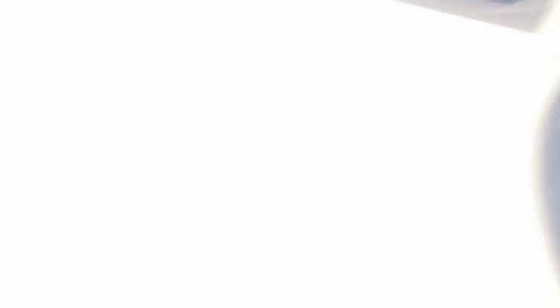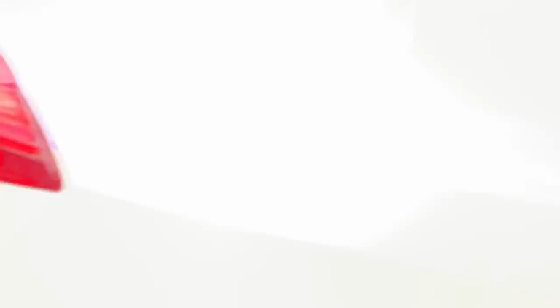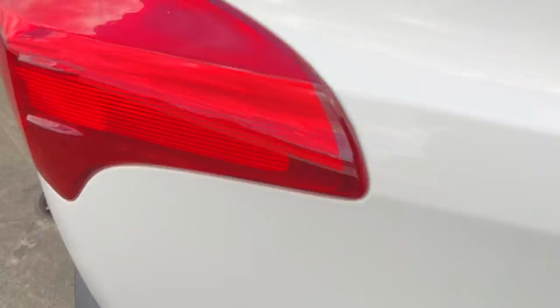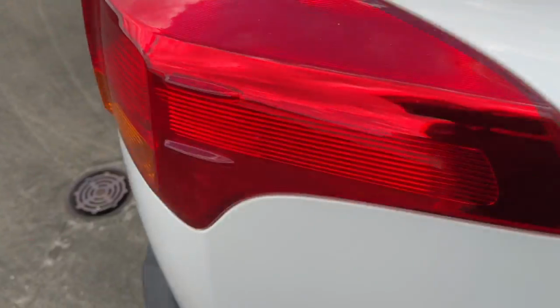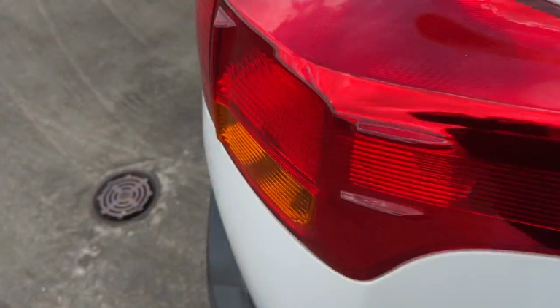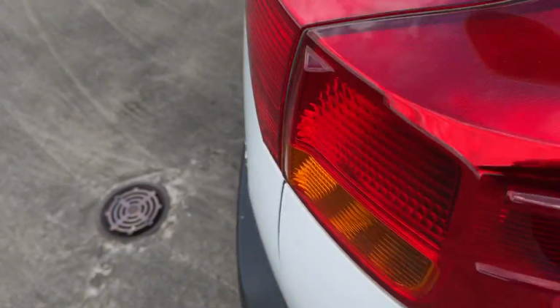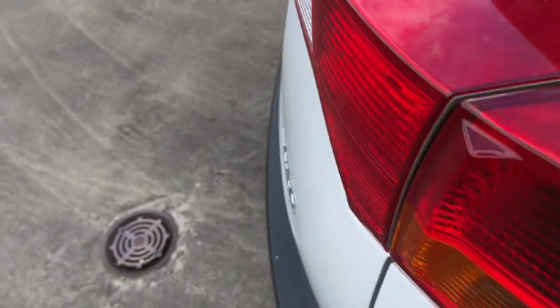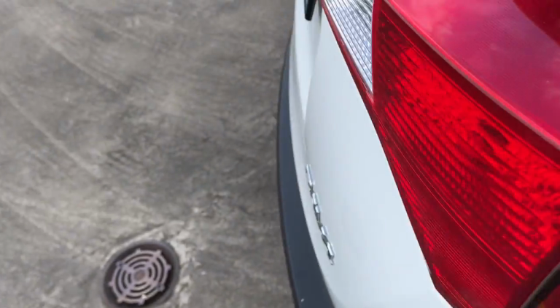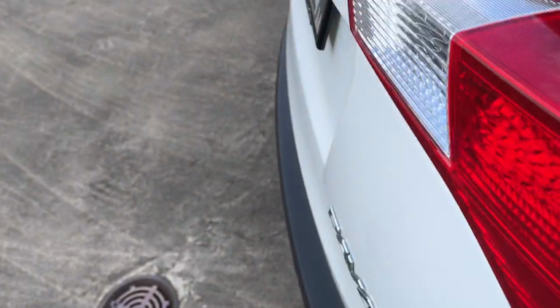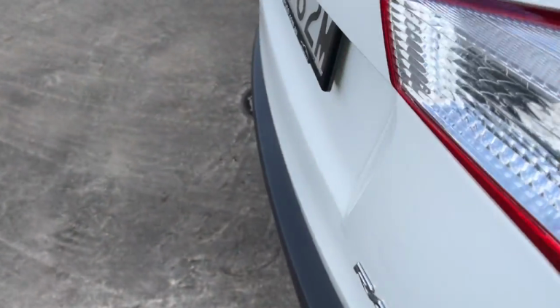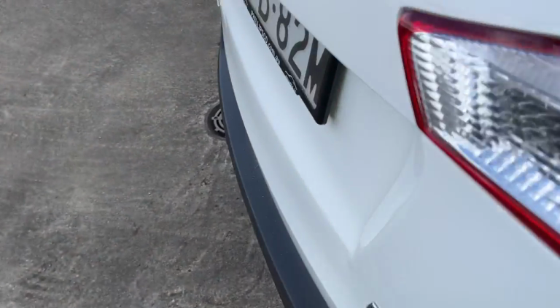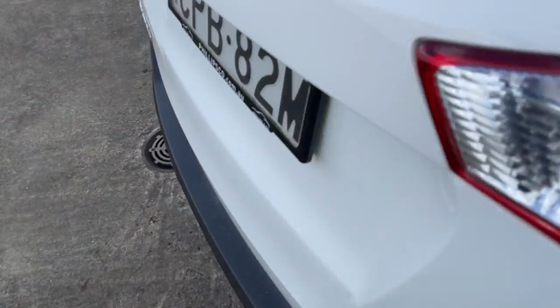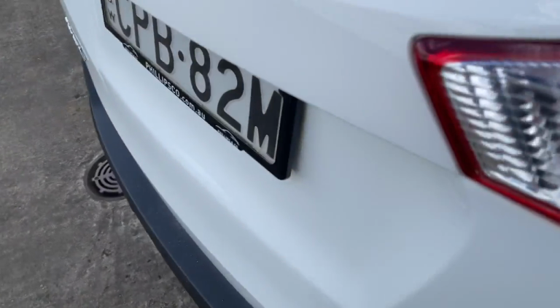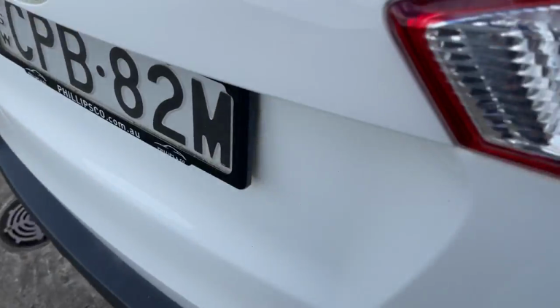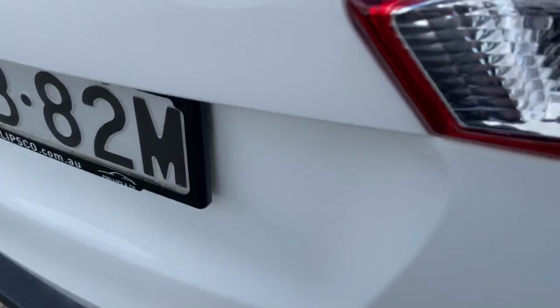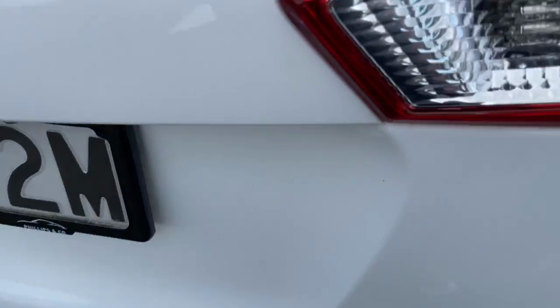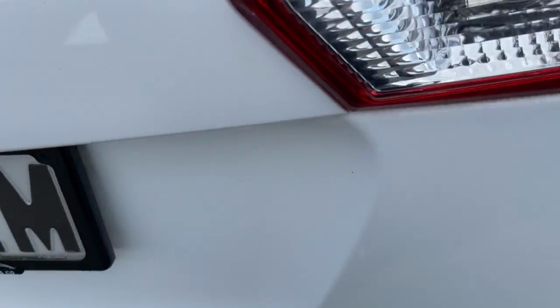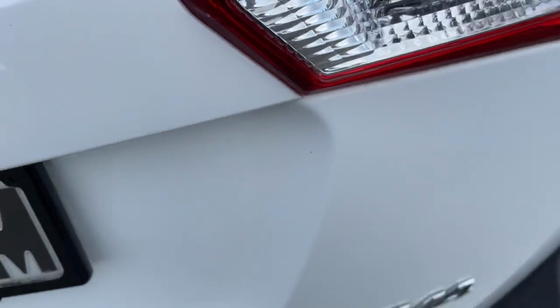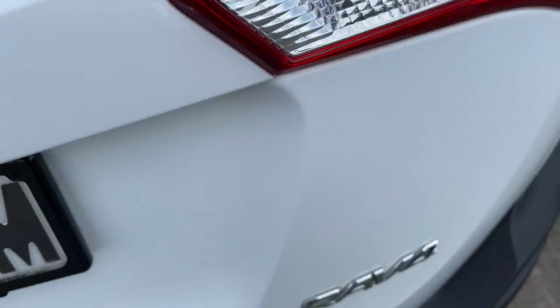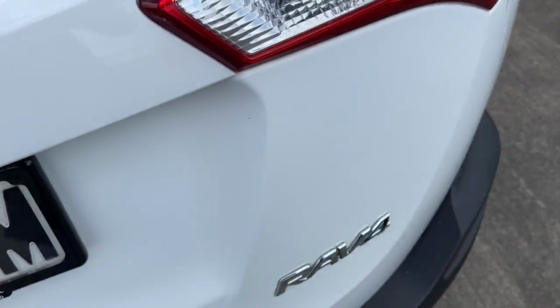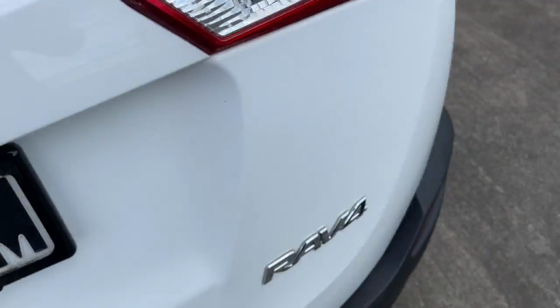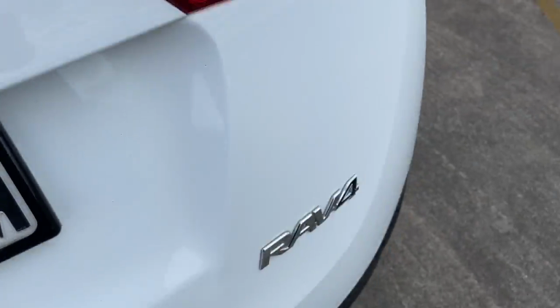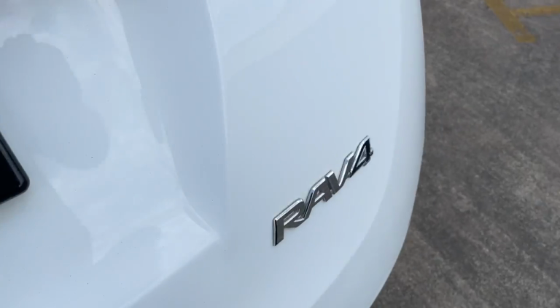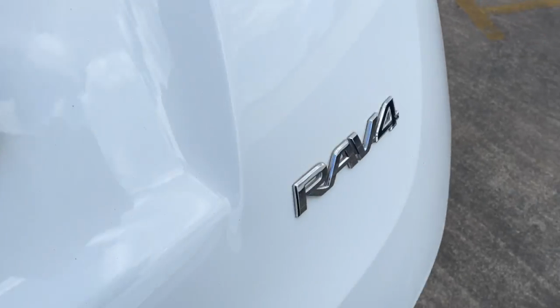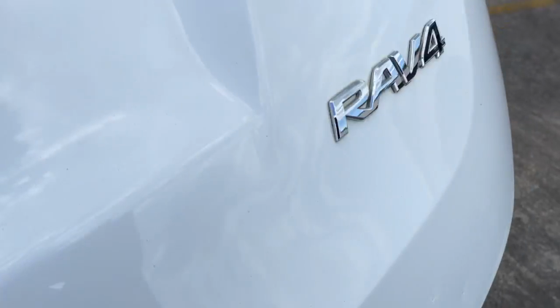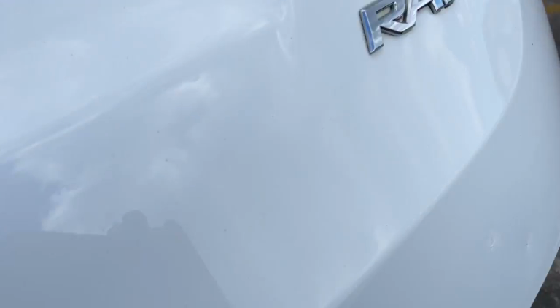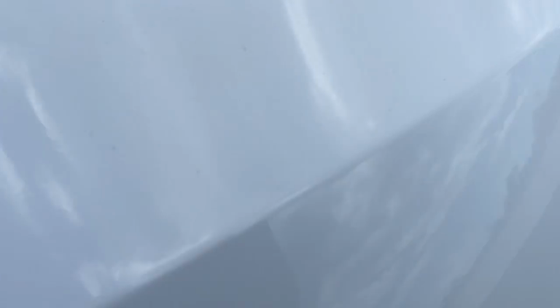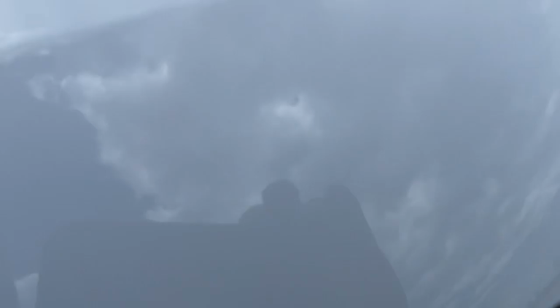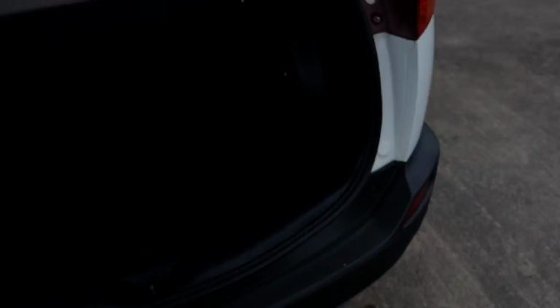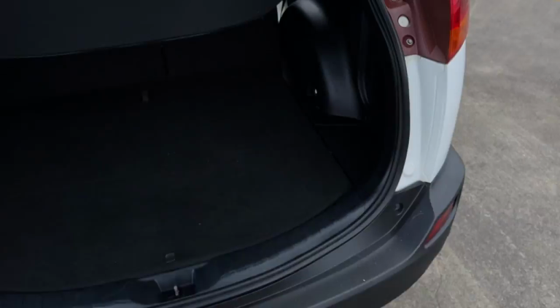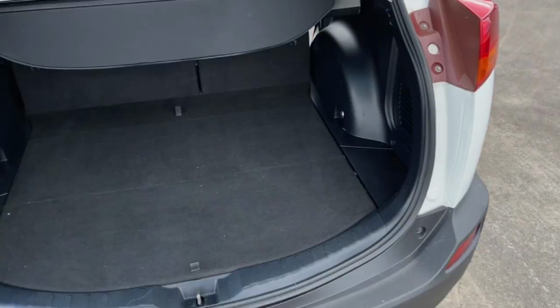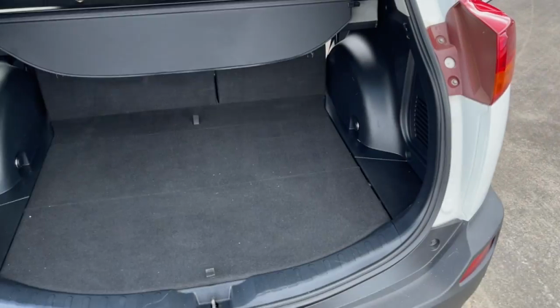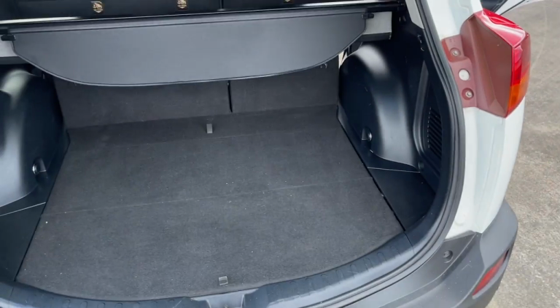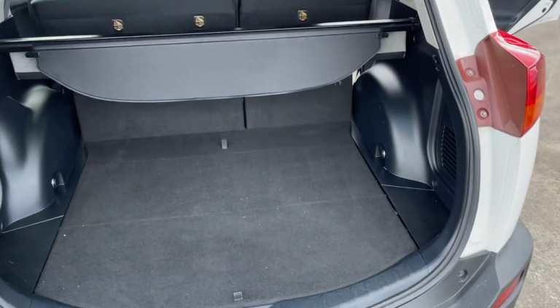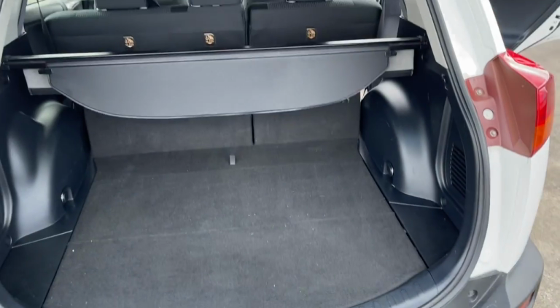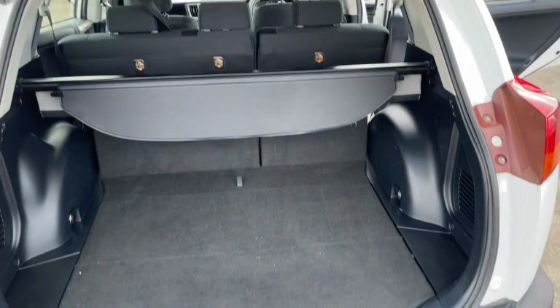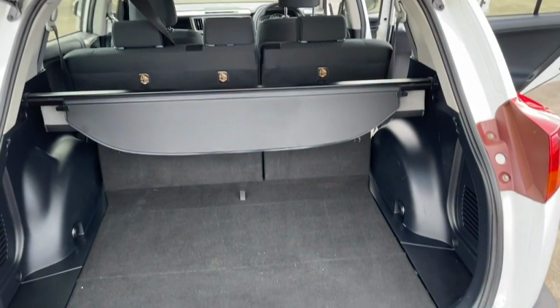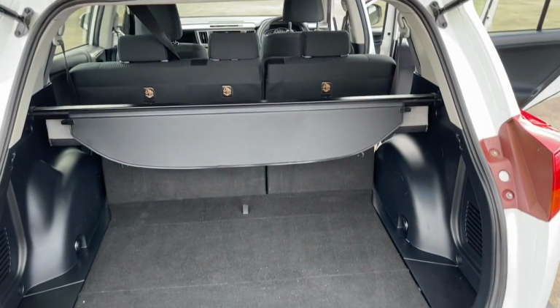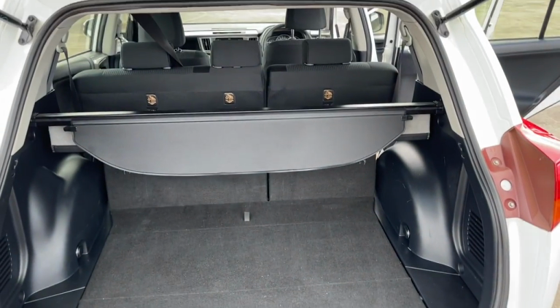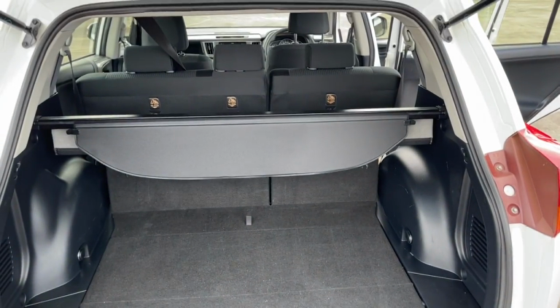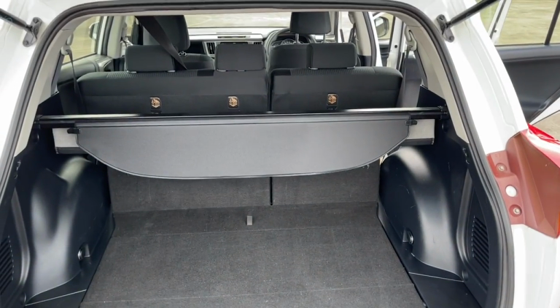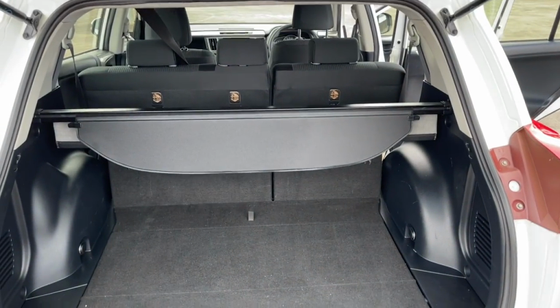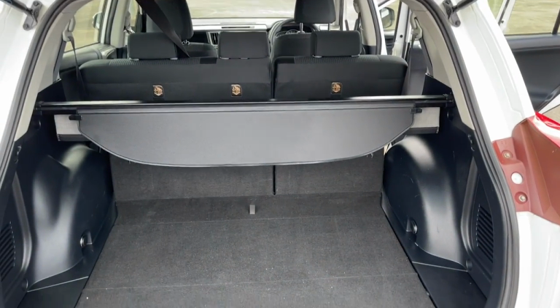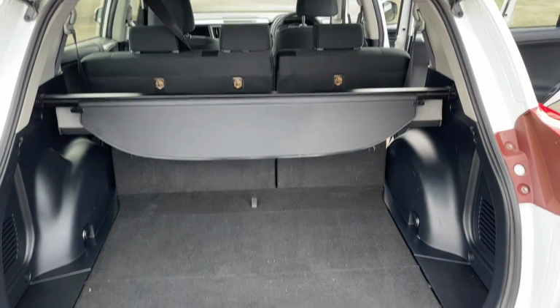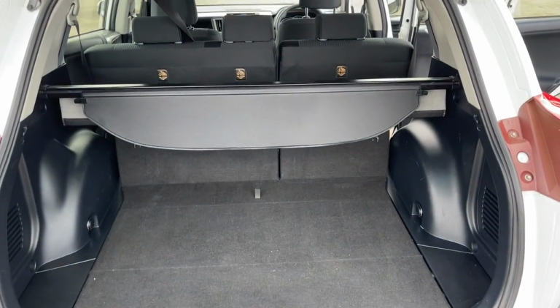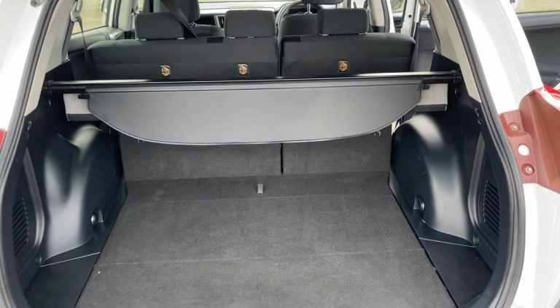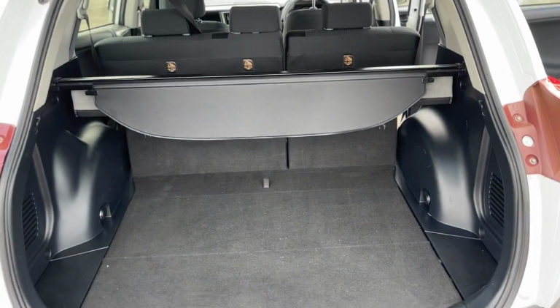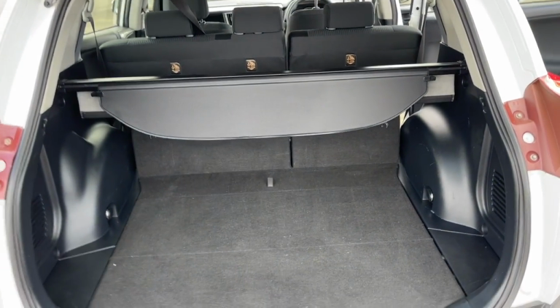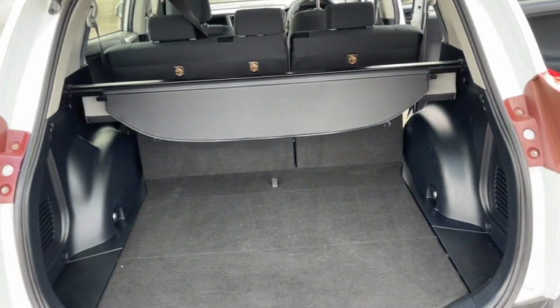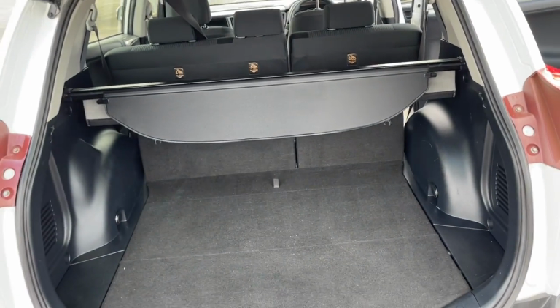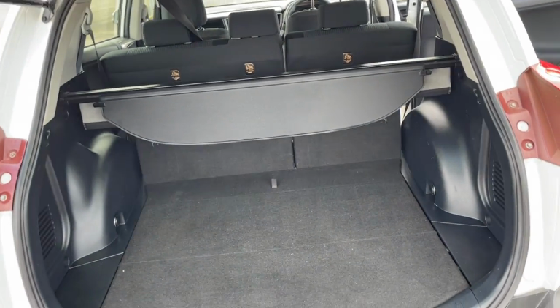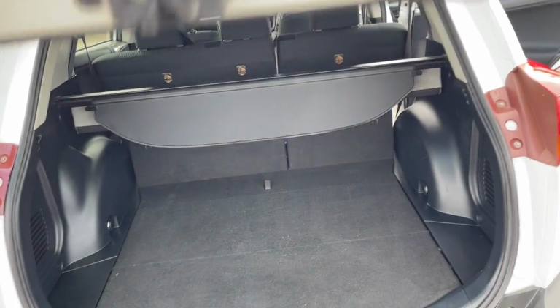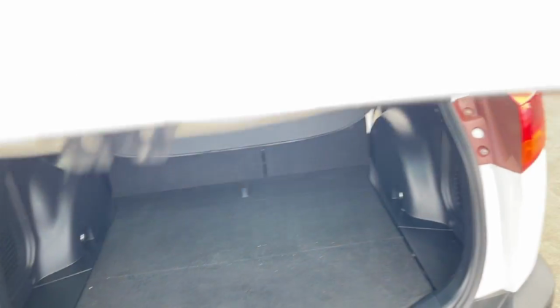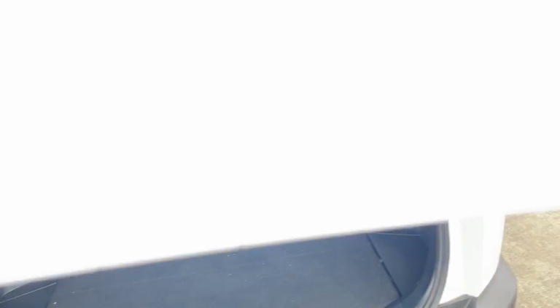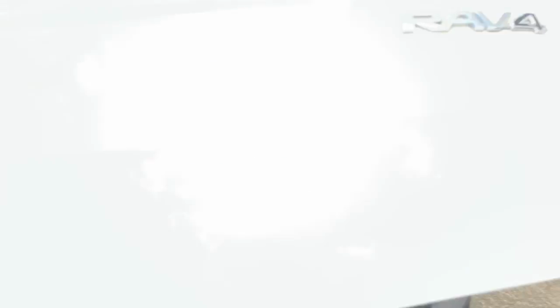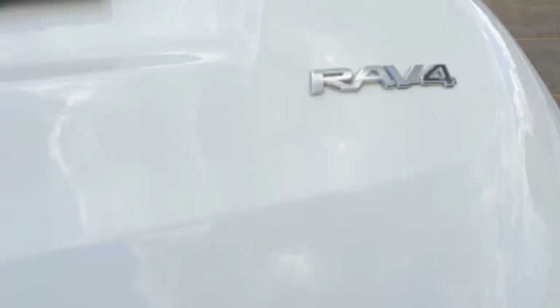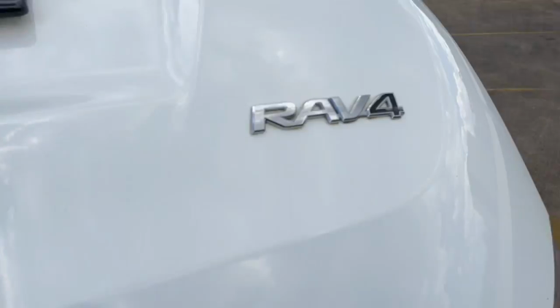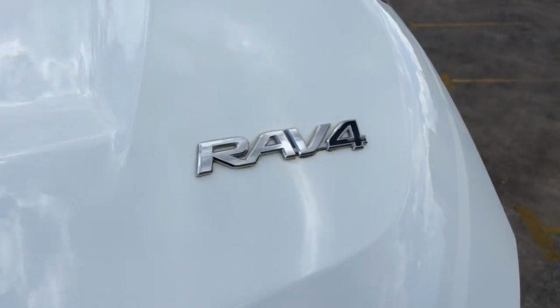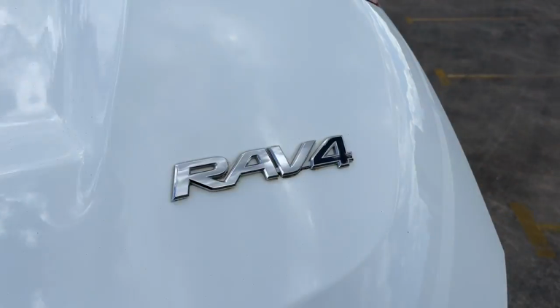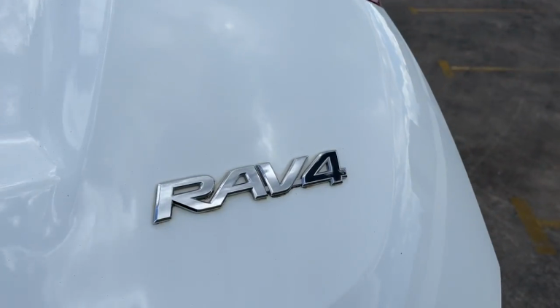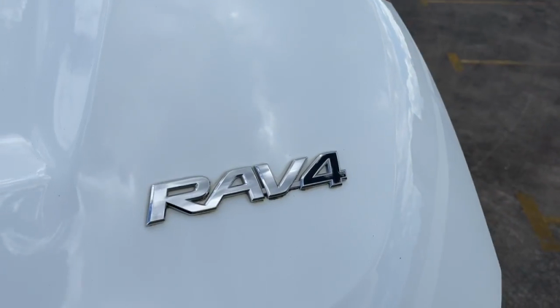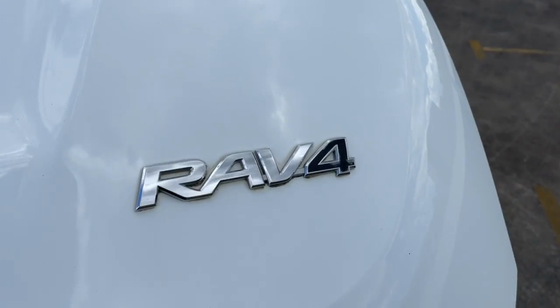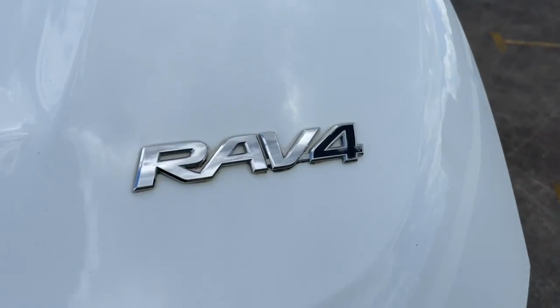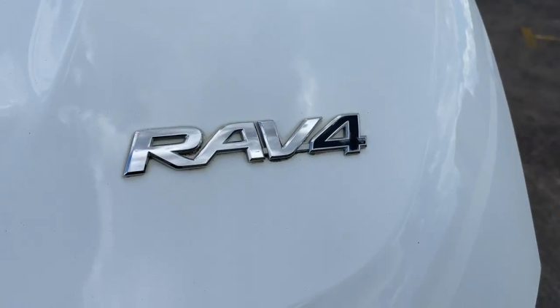Just to show you inside the boot — it's a nice big boot. All inquiries are welcome, please give us a call.